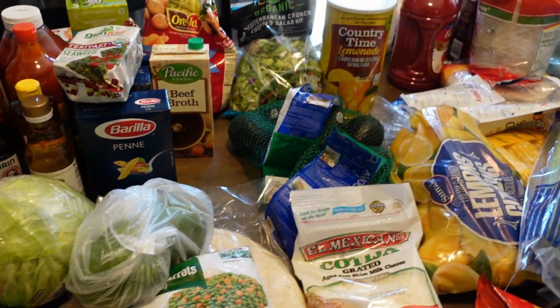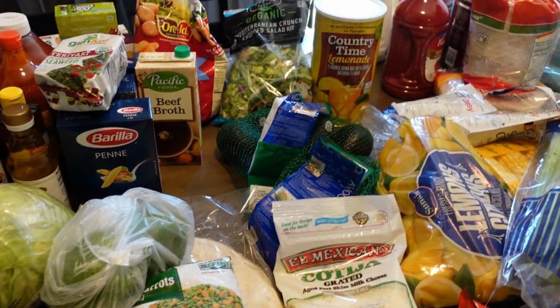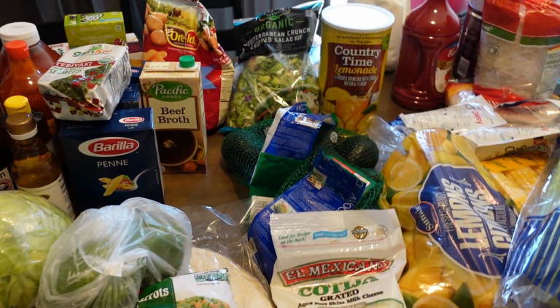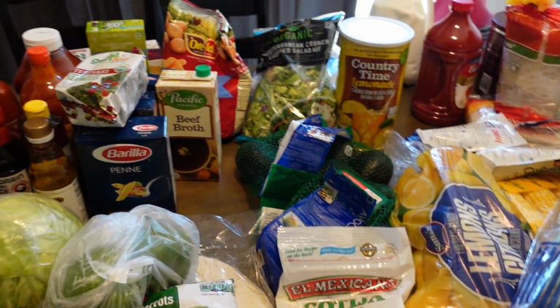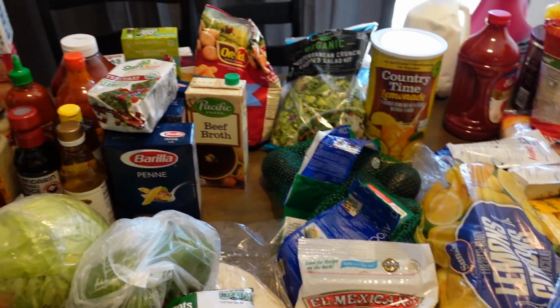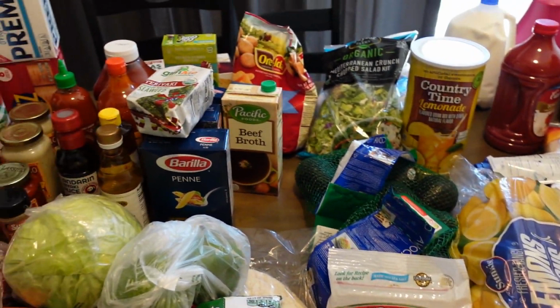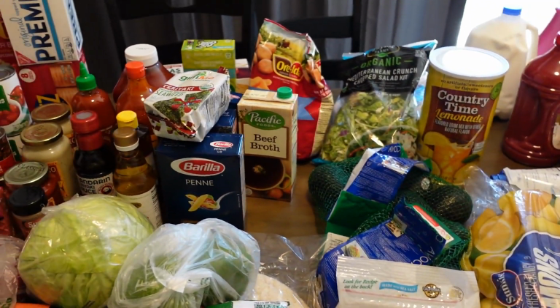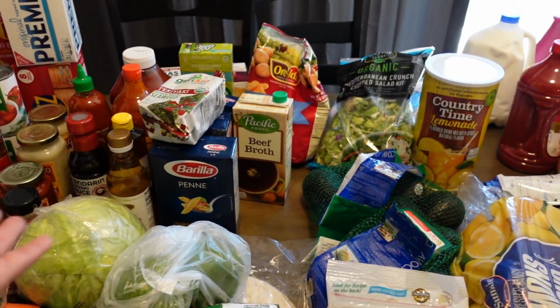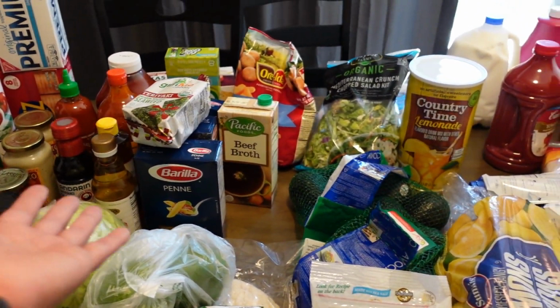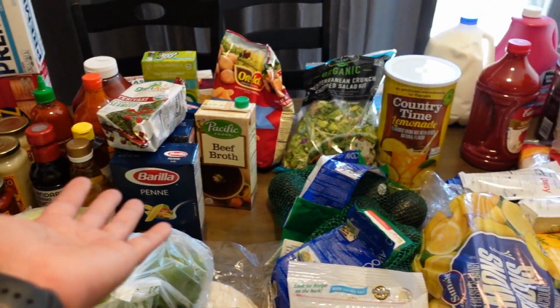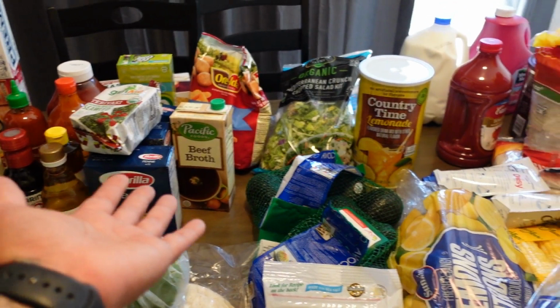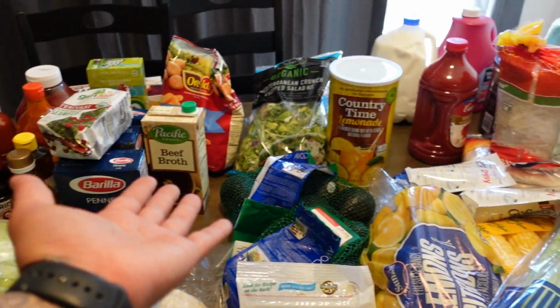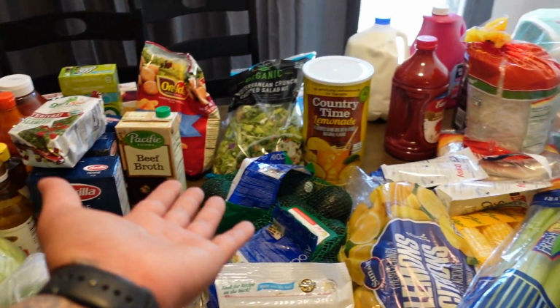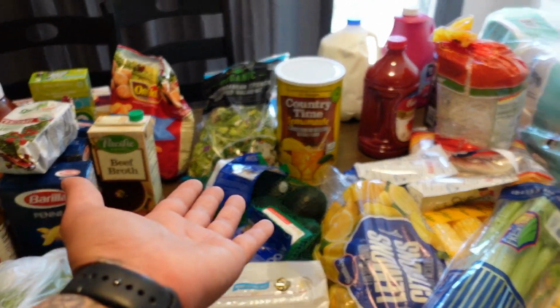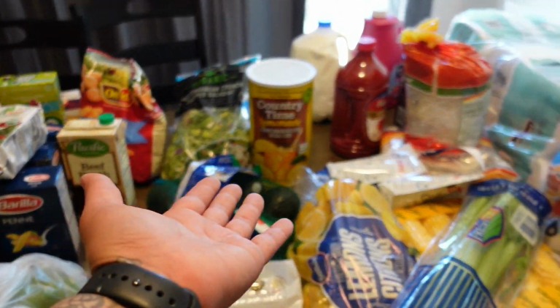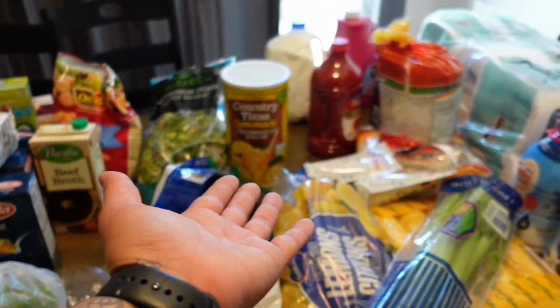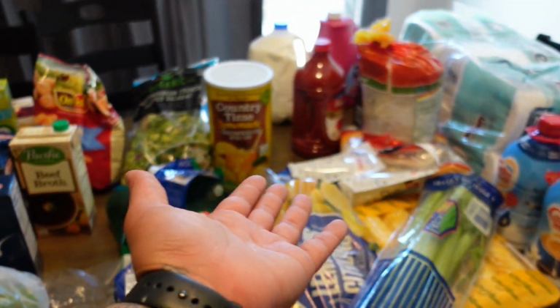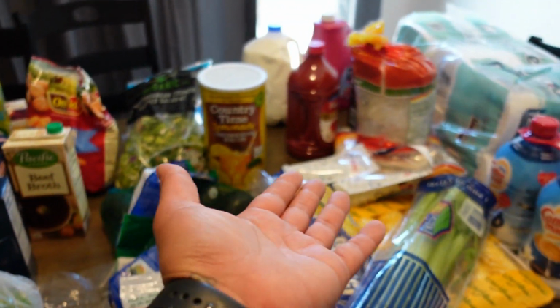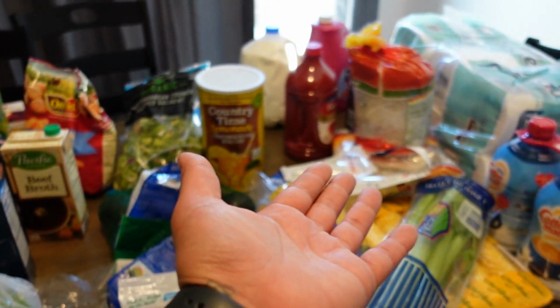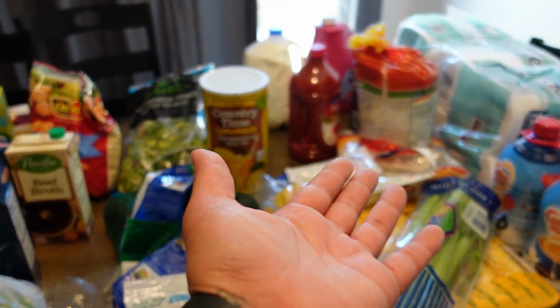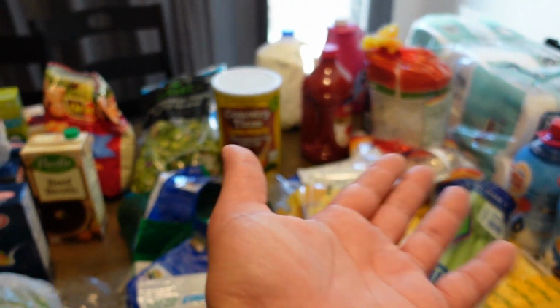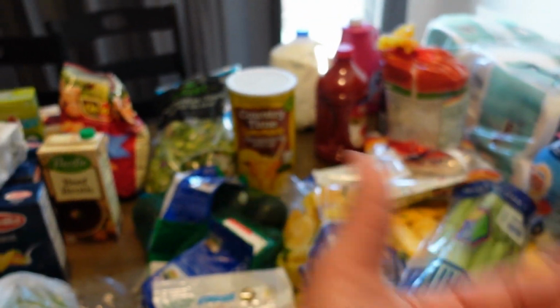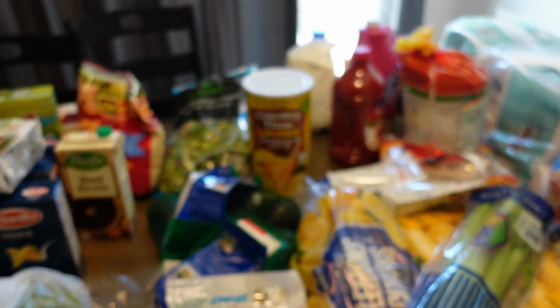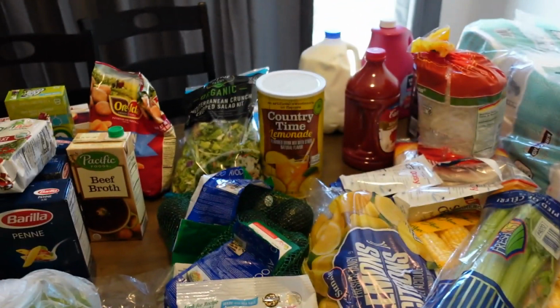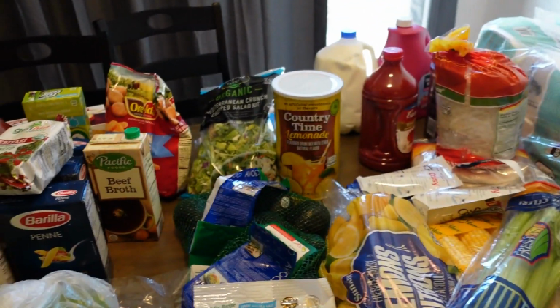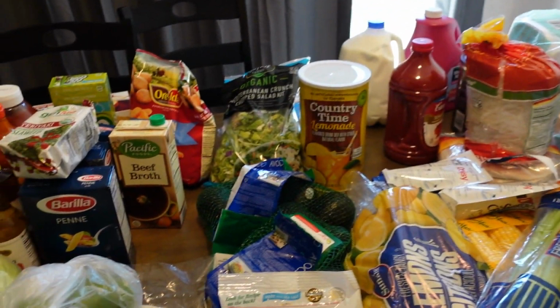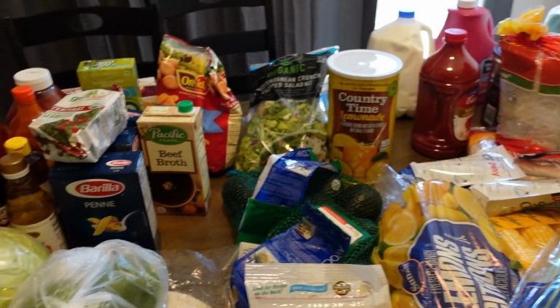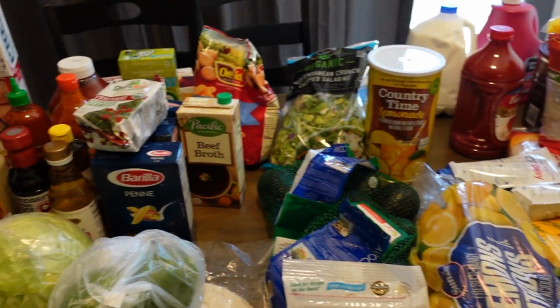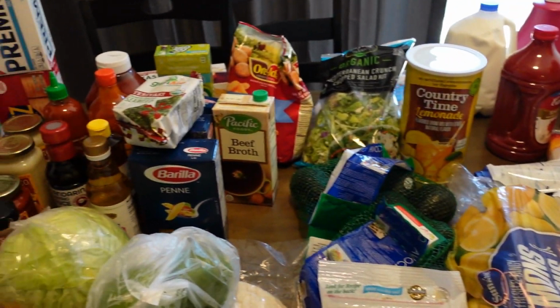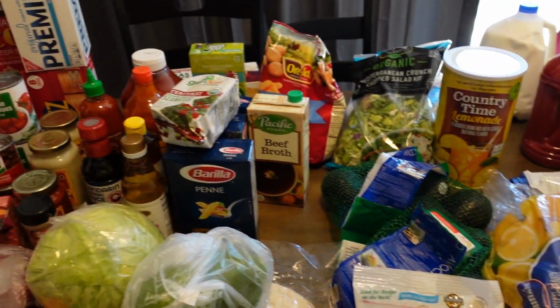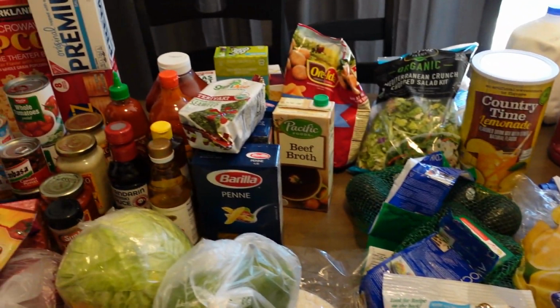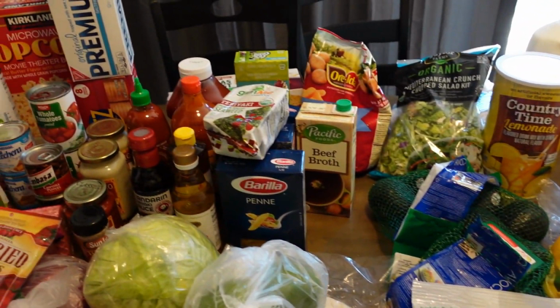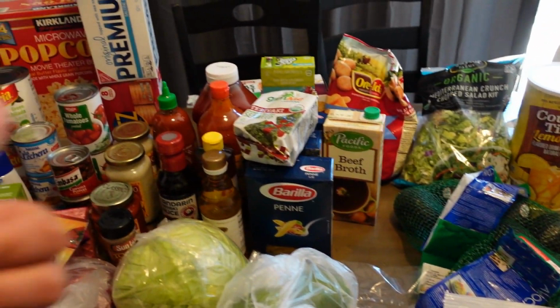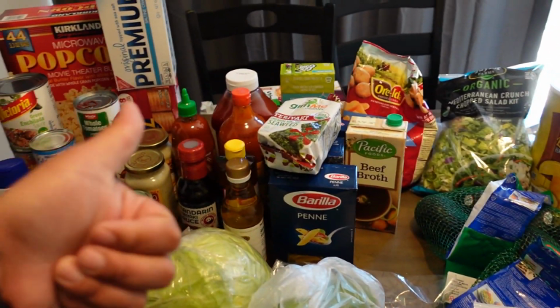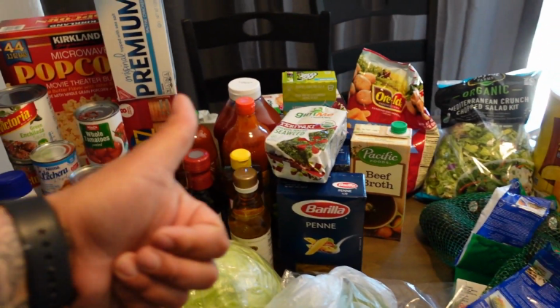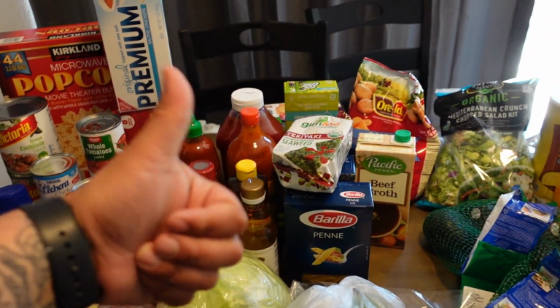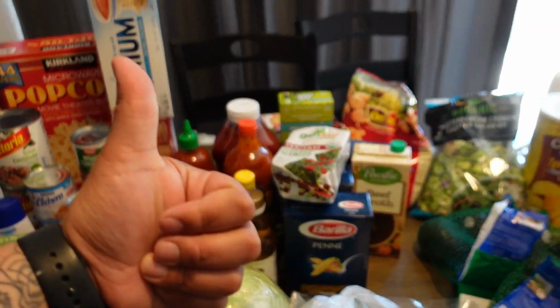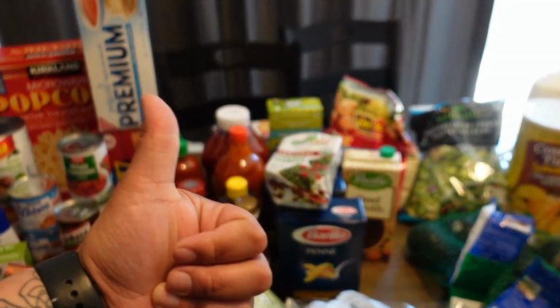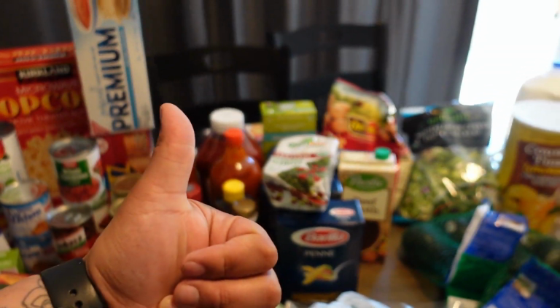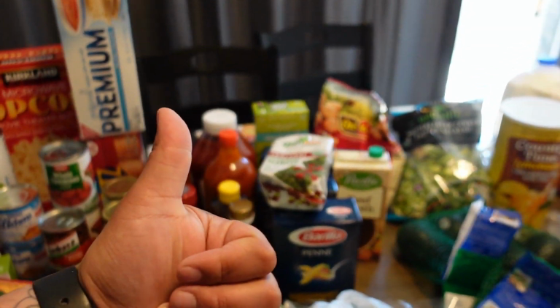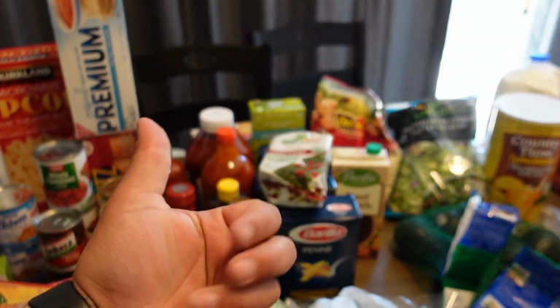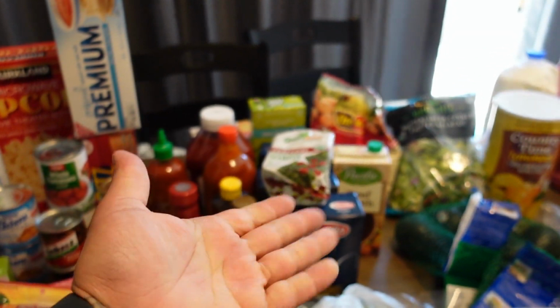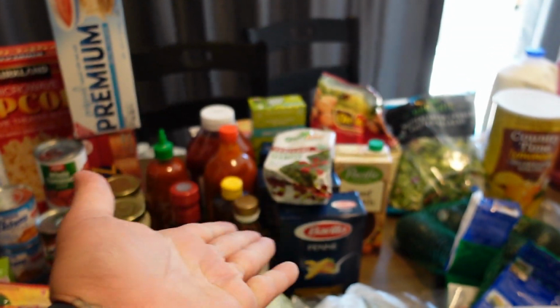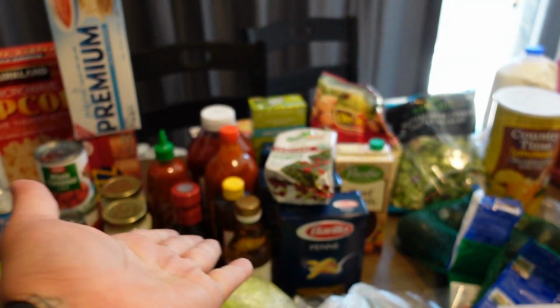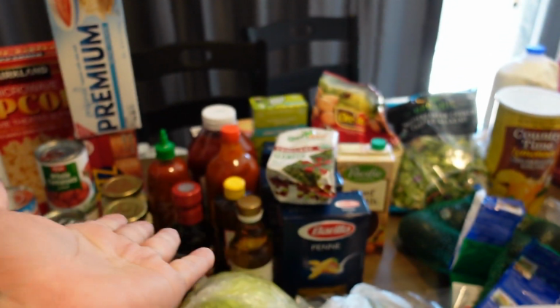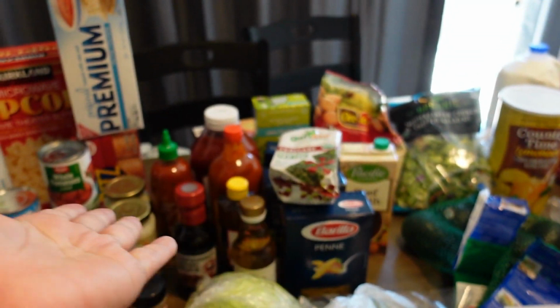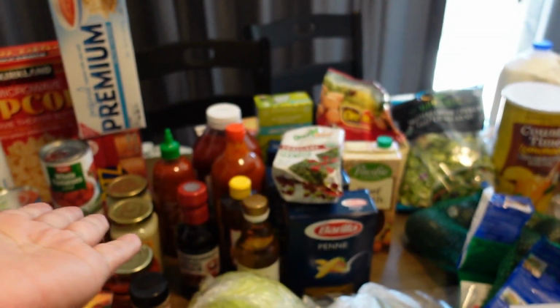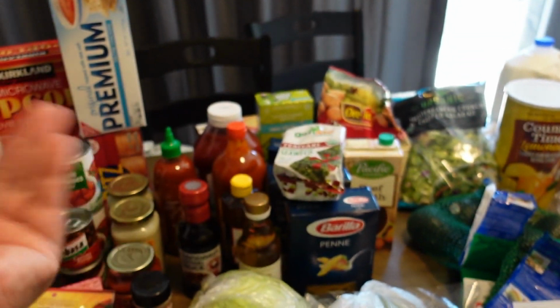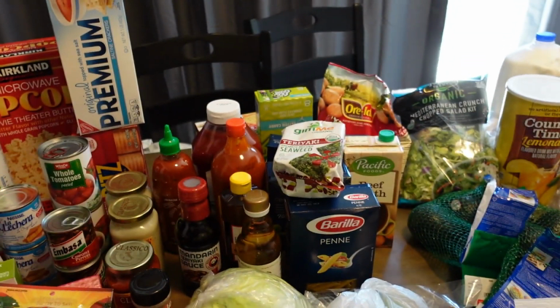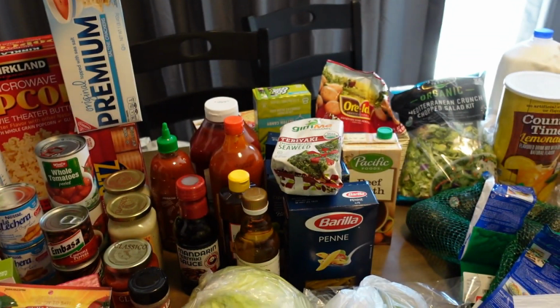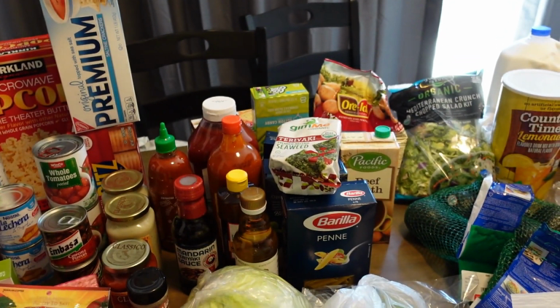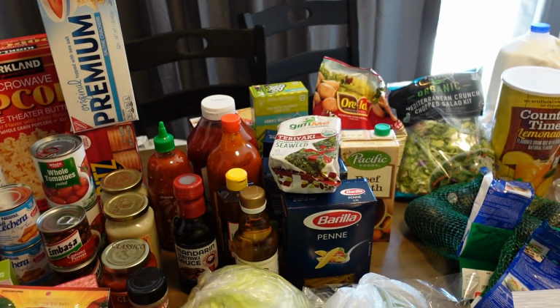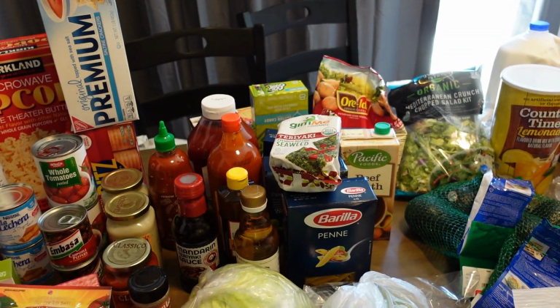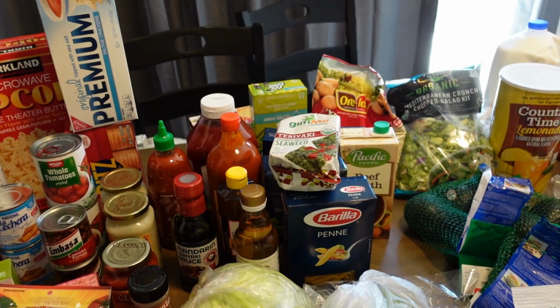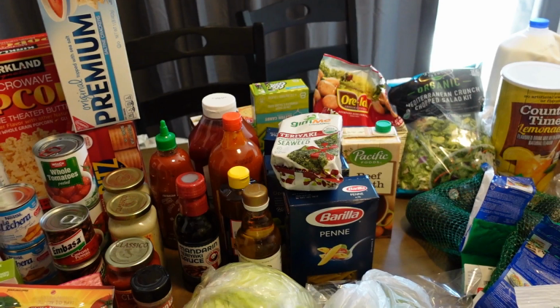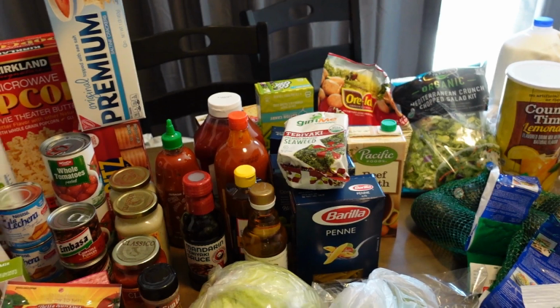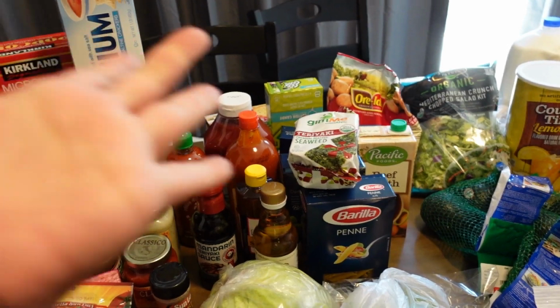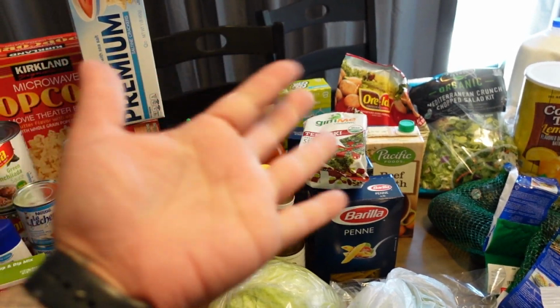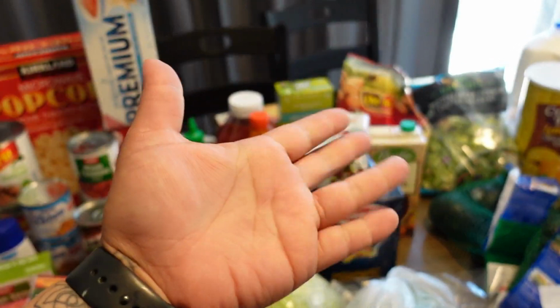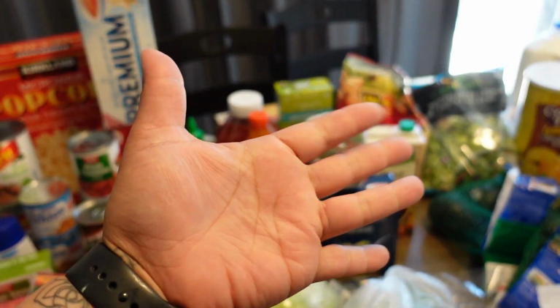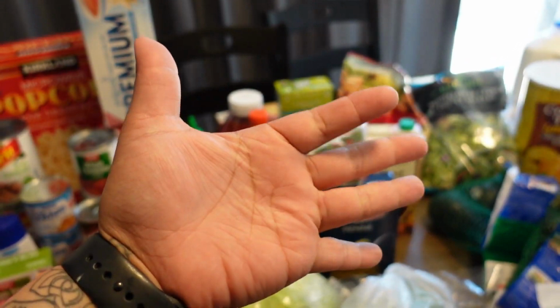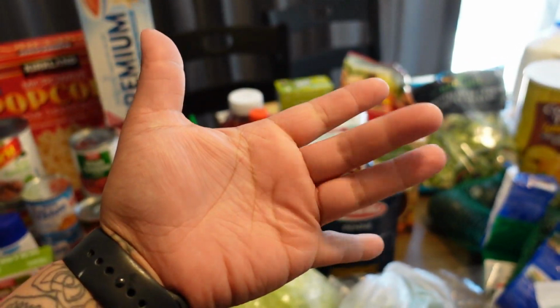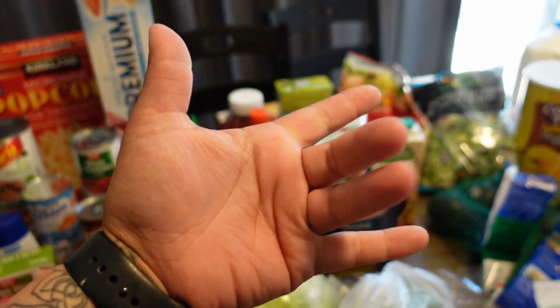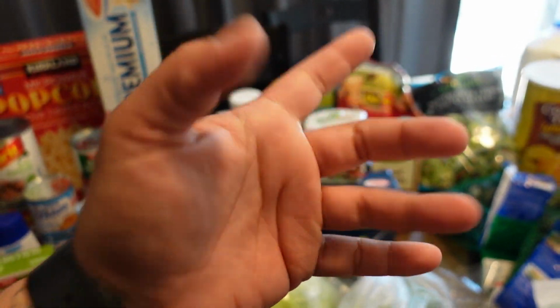I really hope you guys enjoyed our grocery haul. Please don't forget to give it a big thumbs up, subscribe if you guys haven't, and I'll see you guys in the next one. Bye!